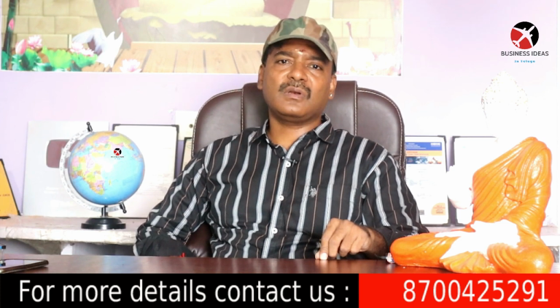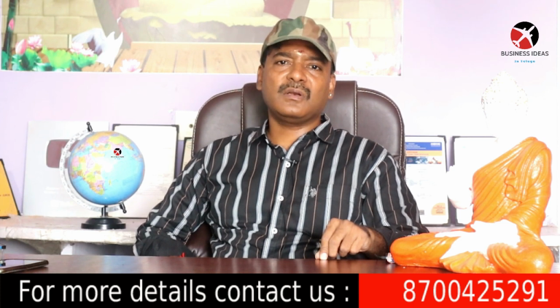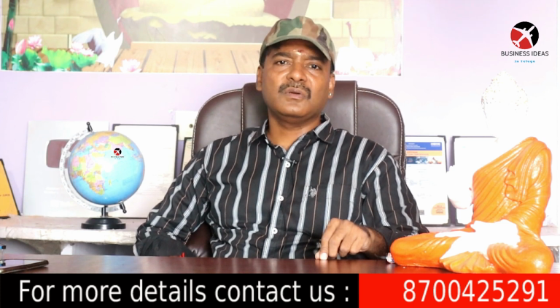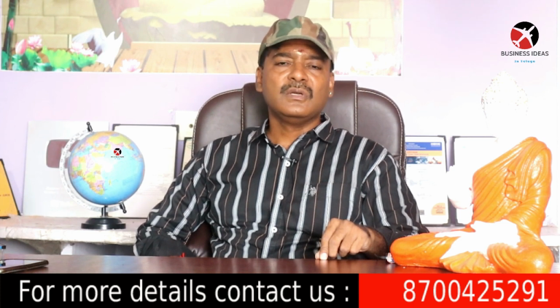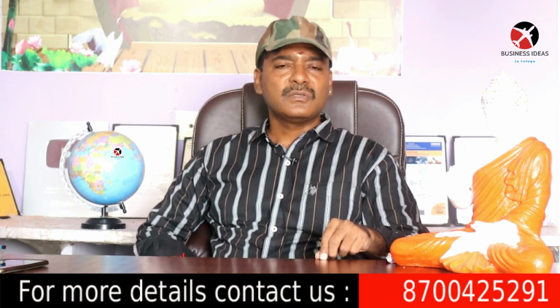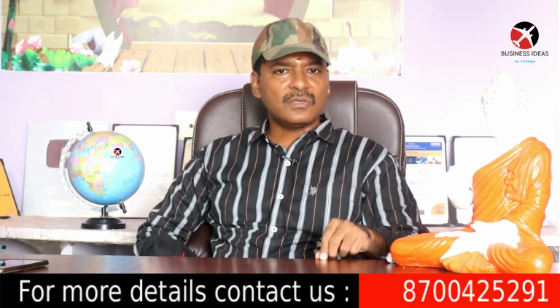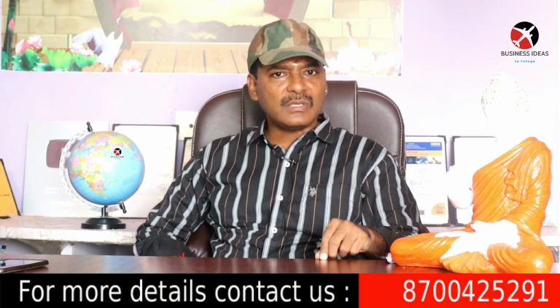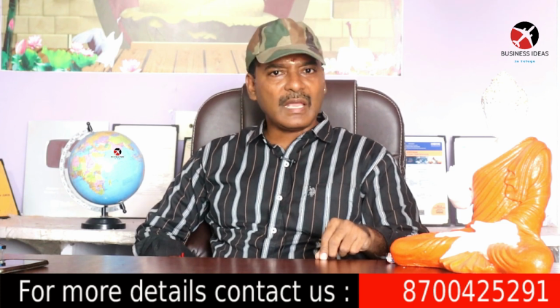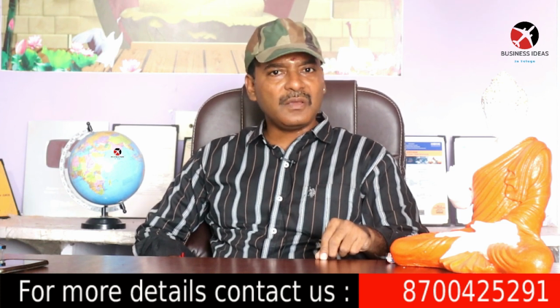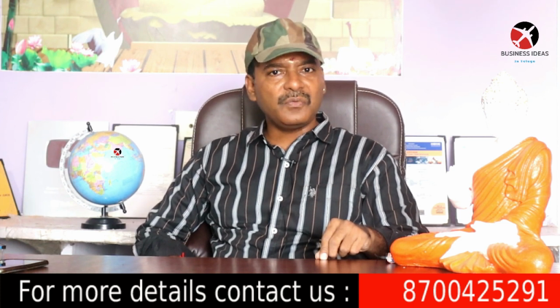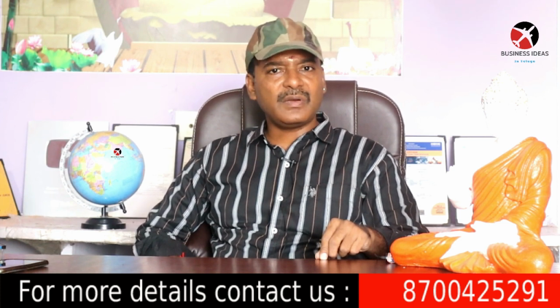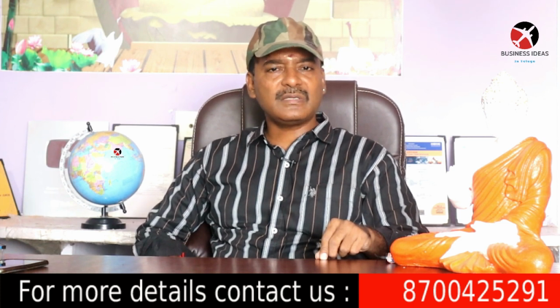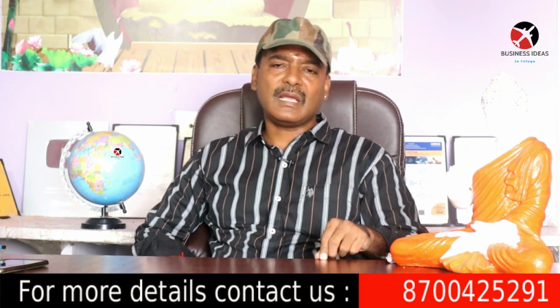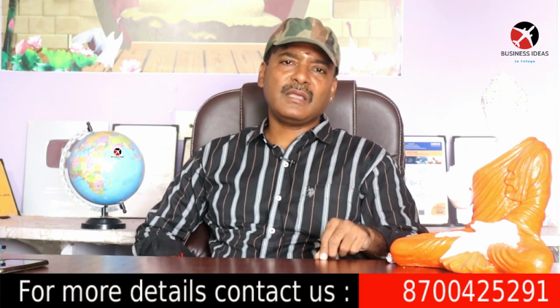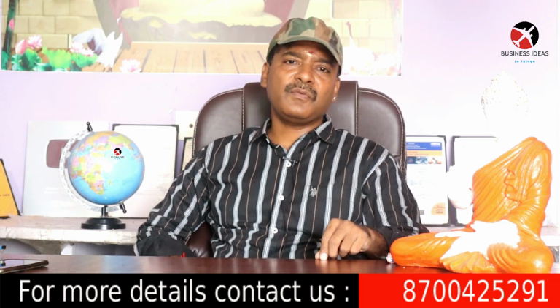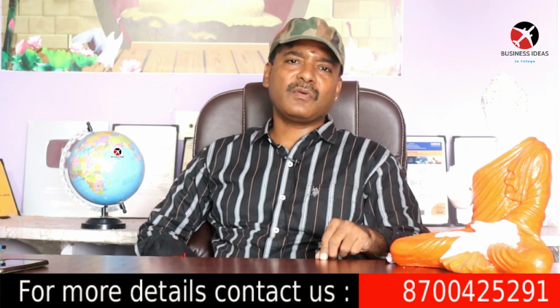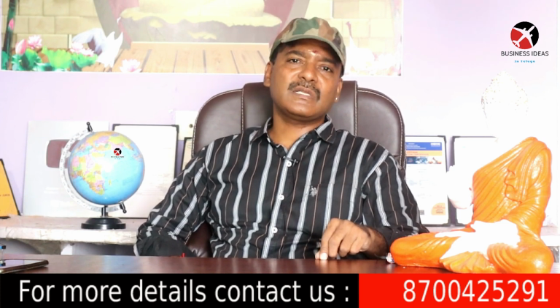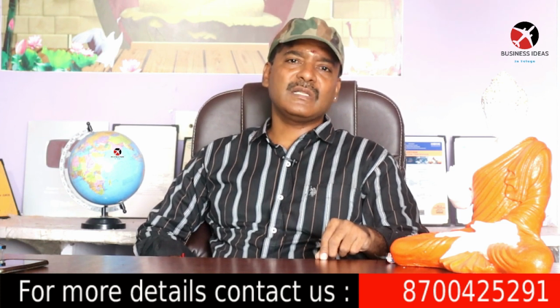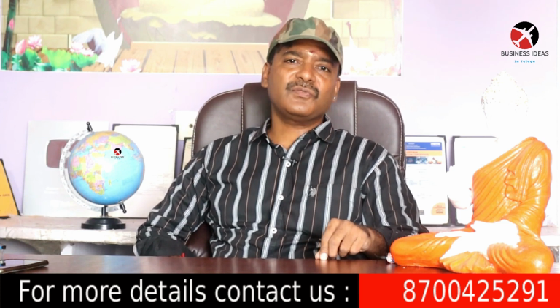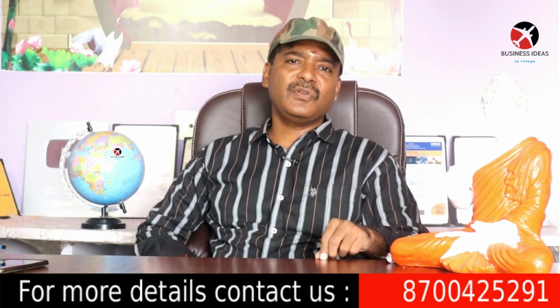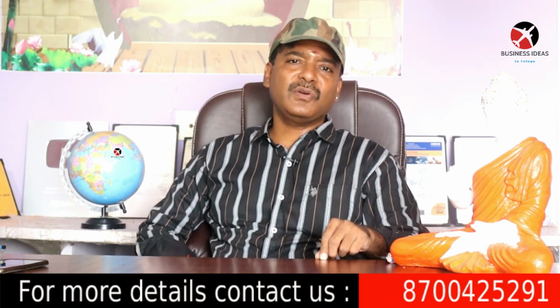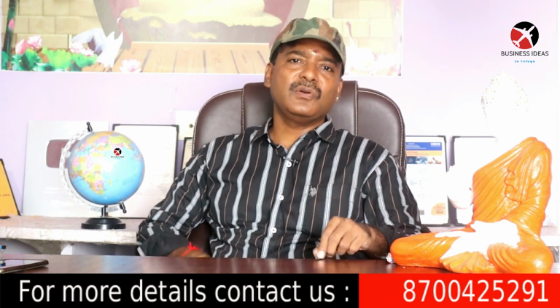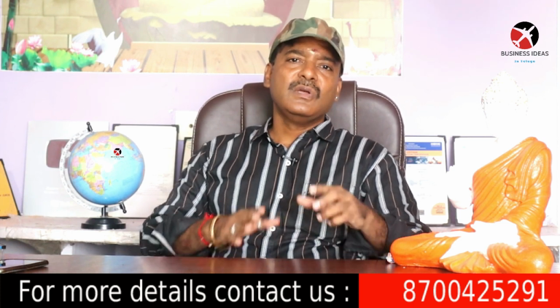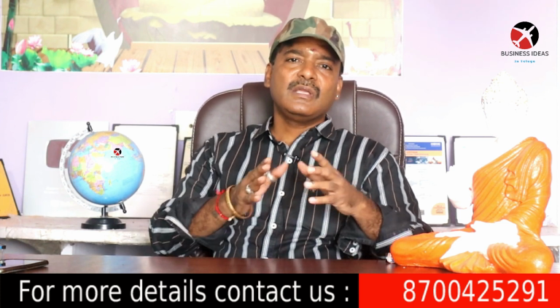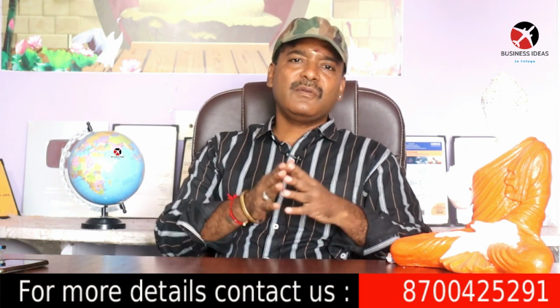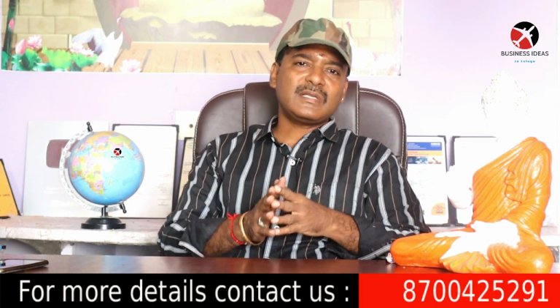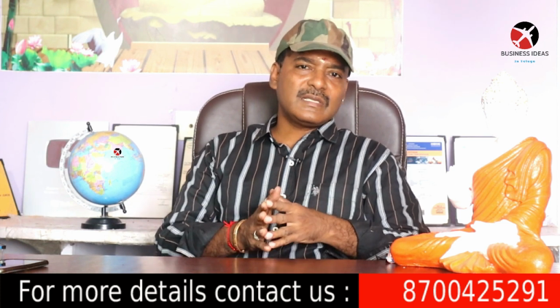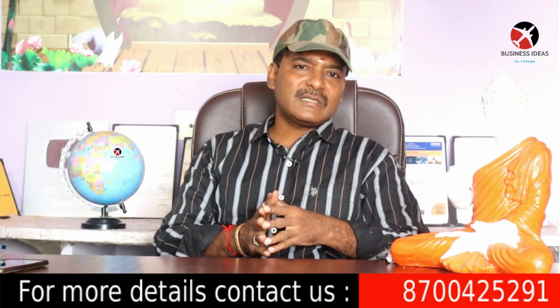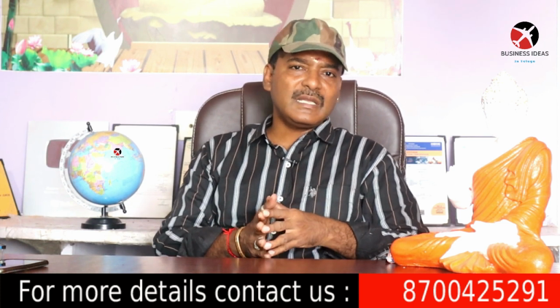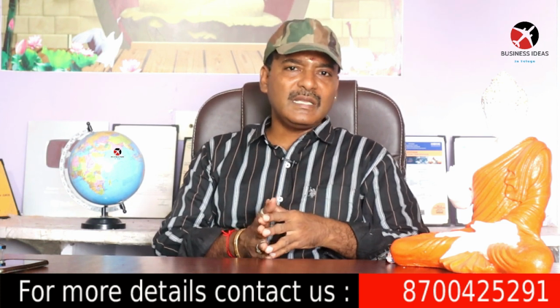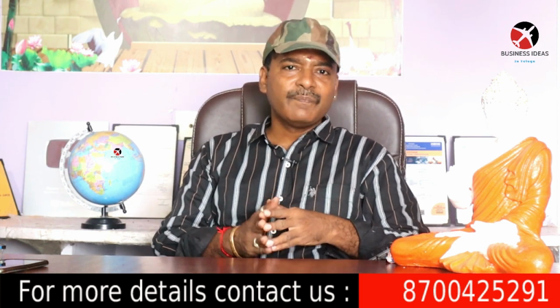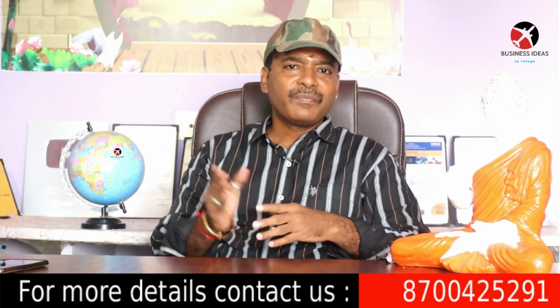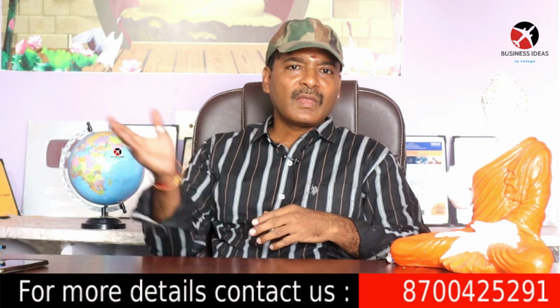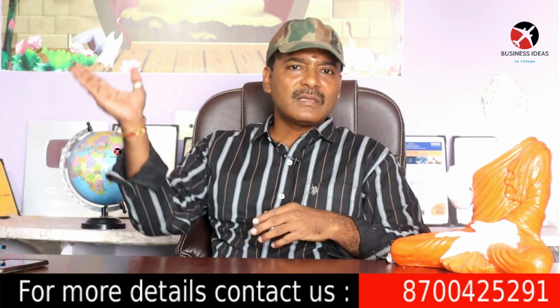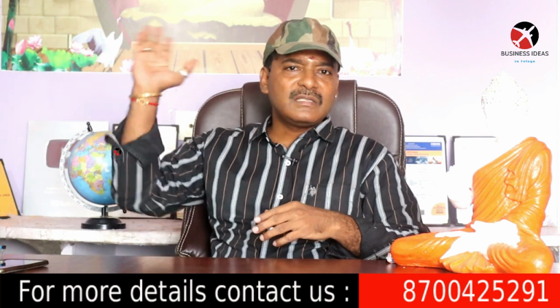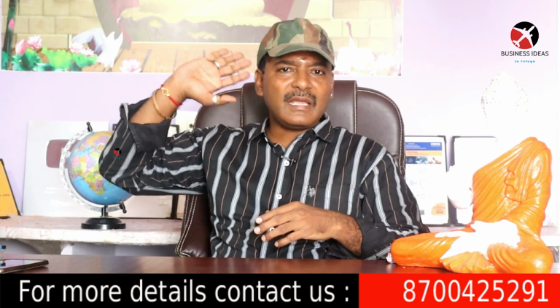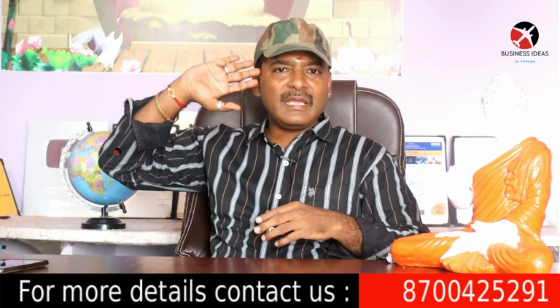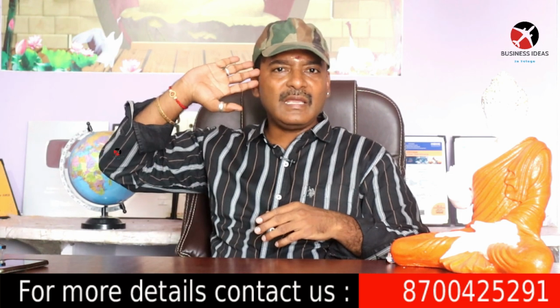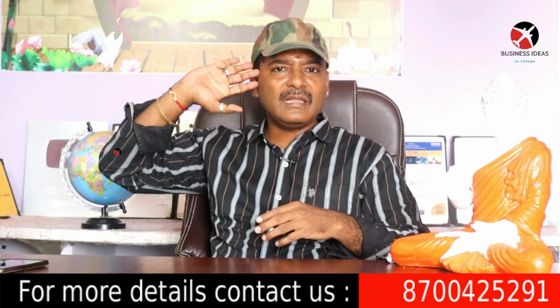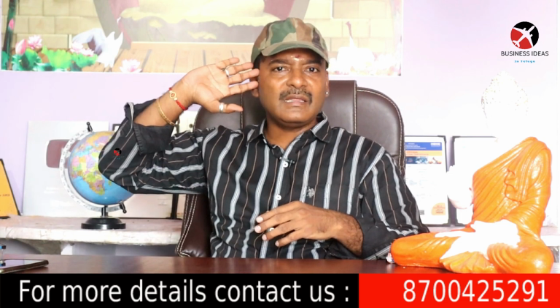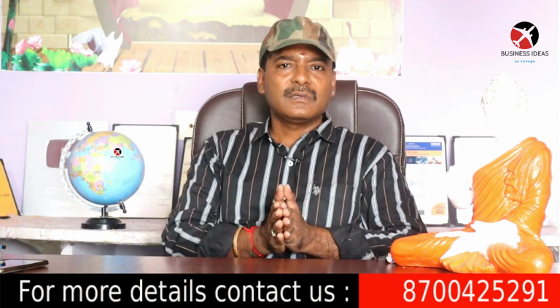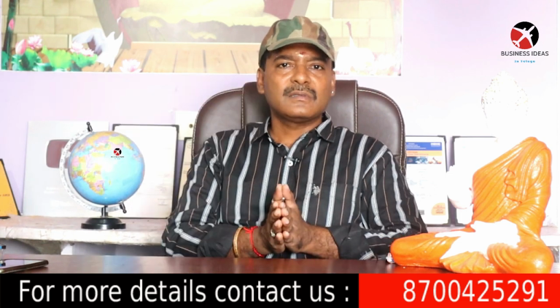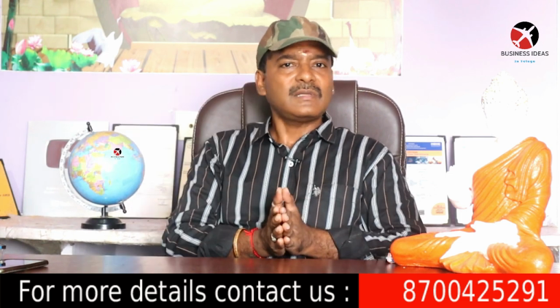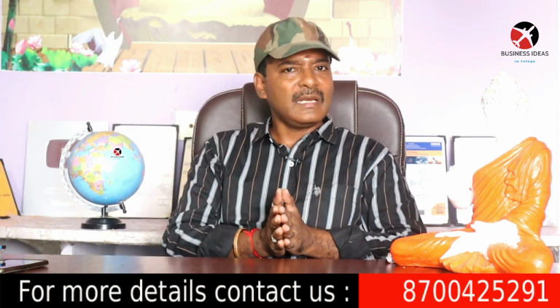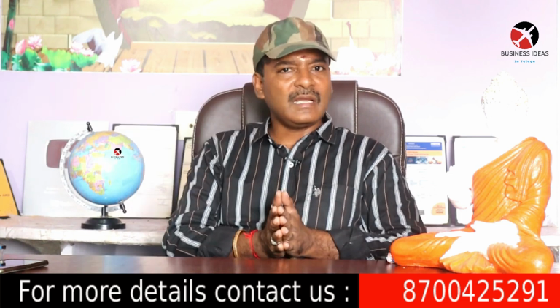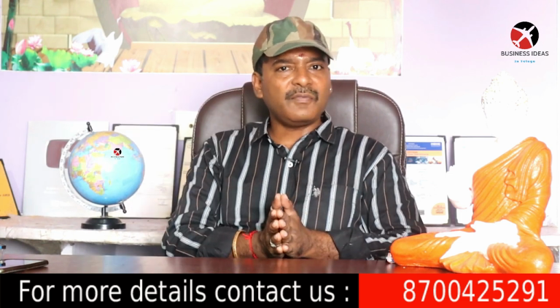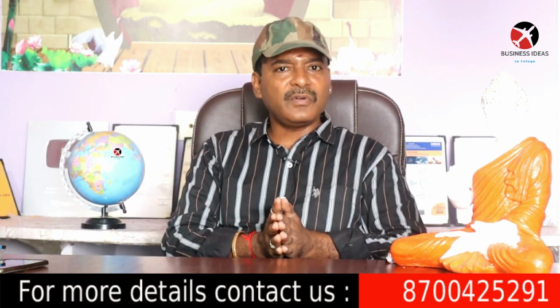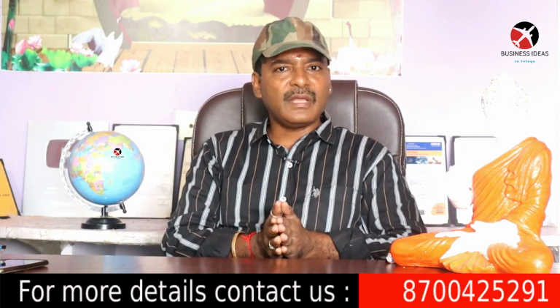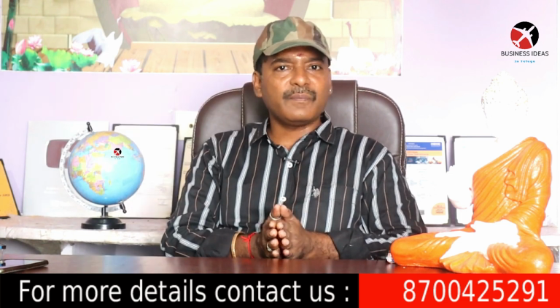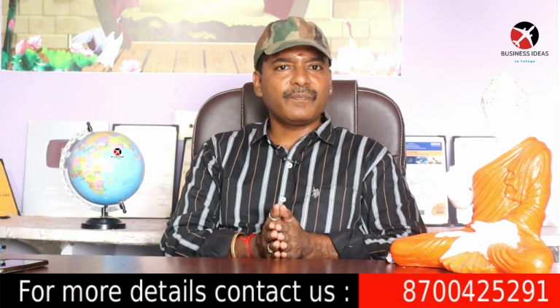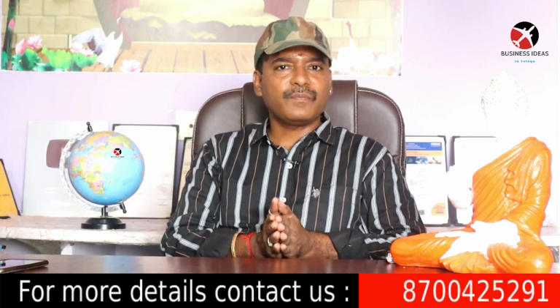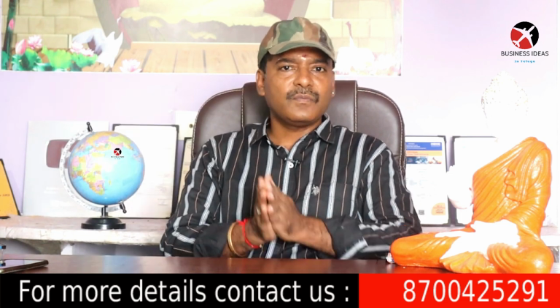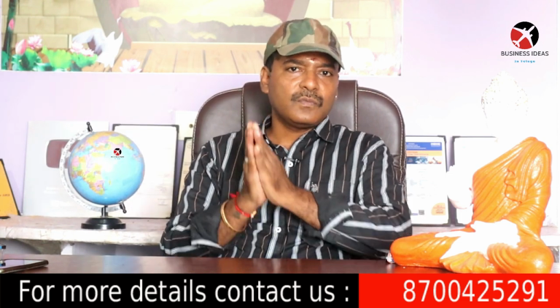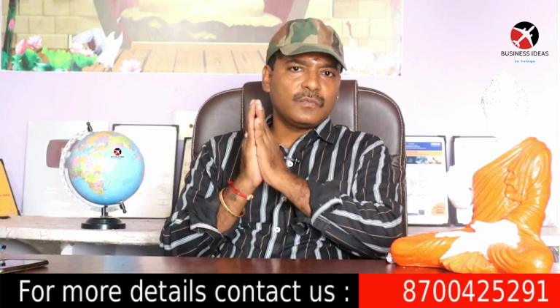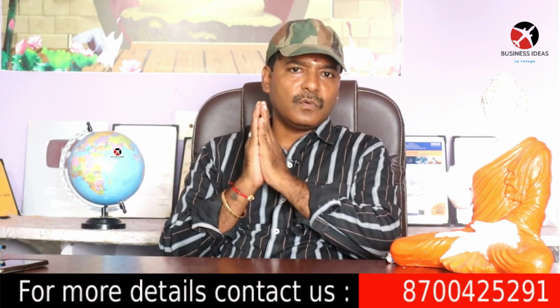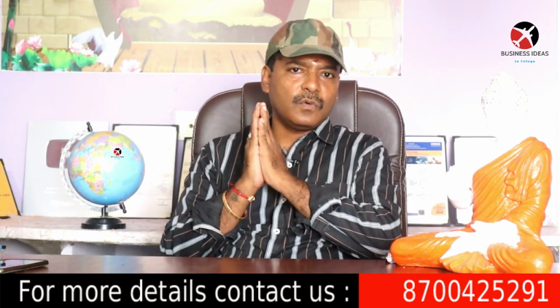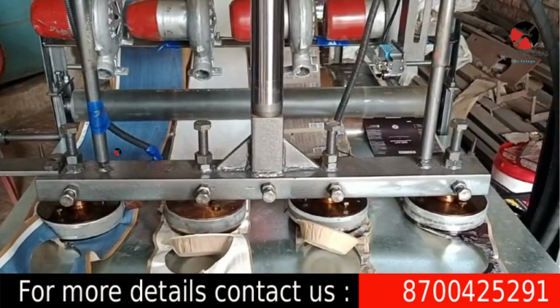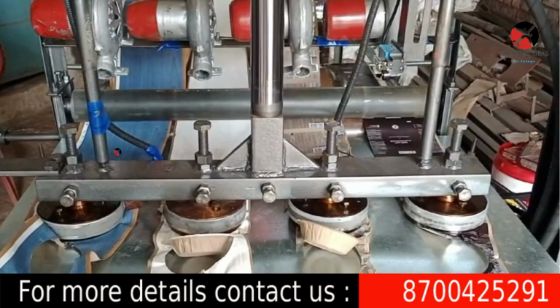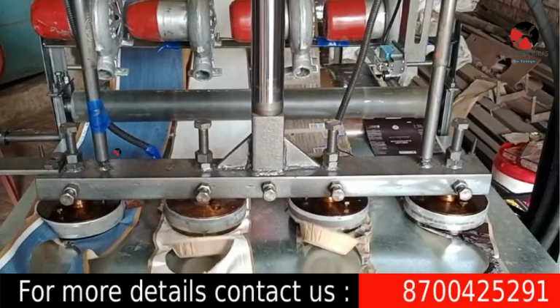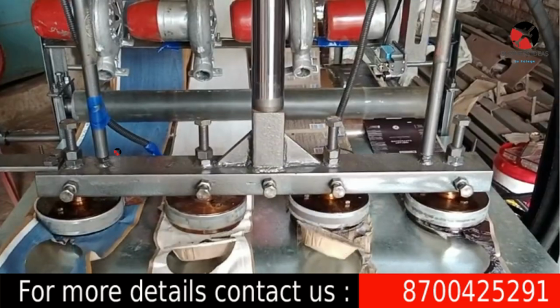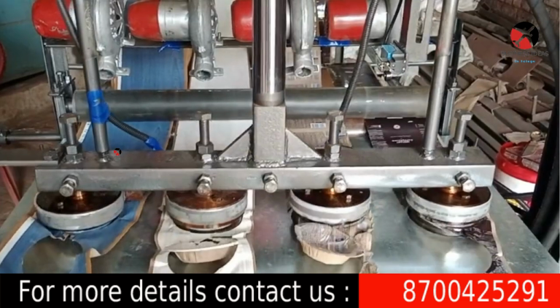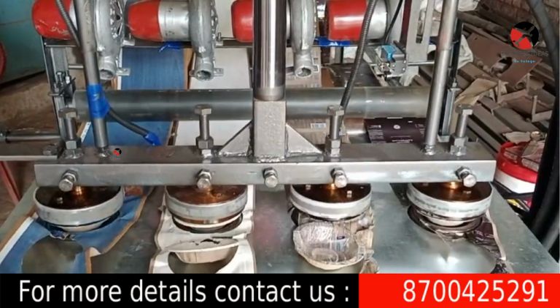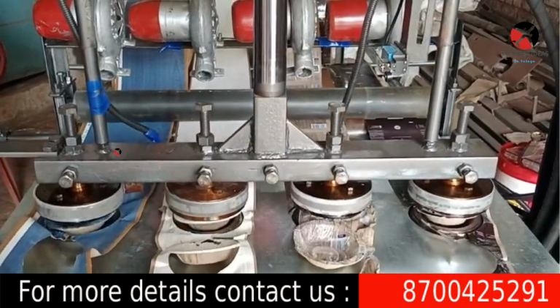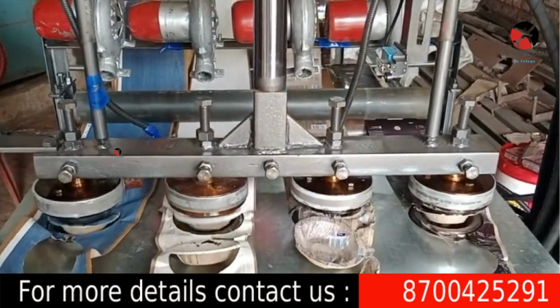So thank you friends, thank you for watching this video. Jai Hind, signing off today. Om Namah Shivaya.